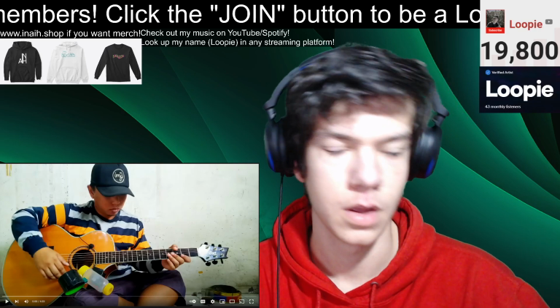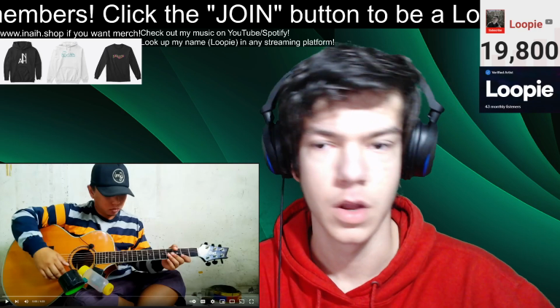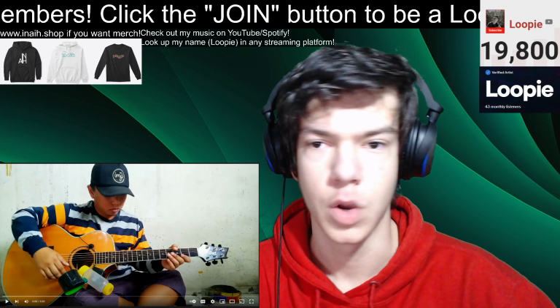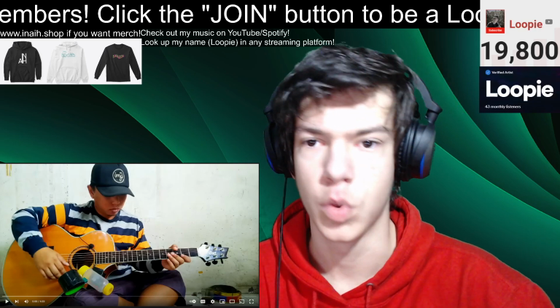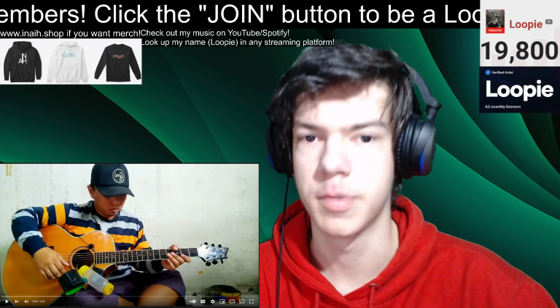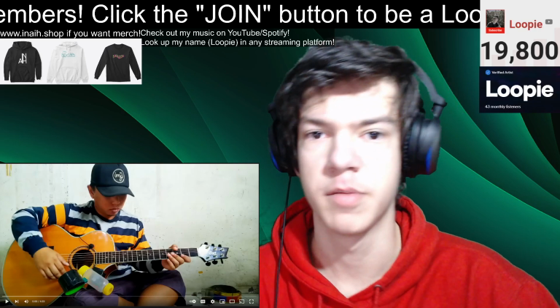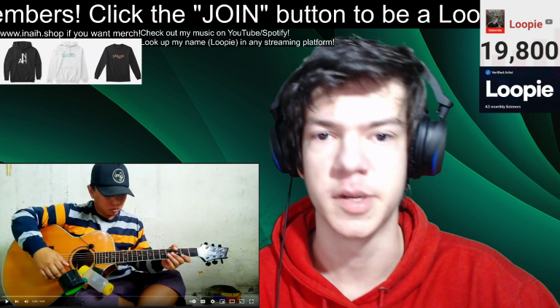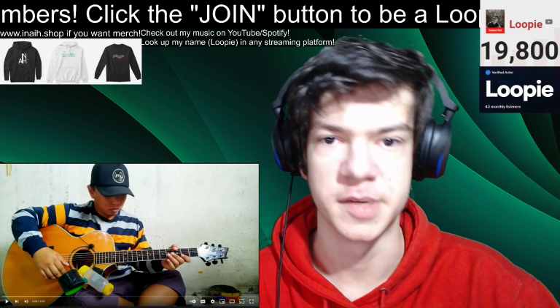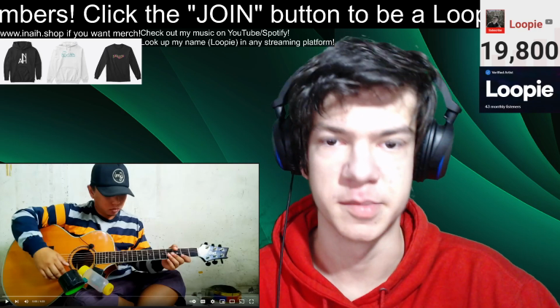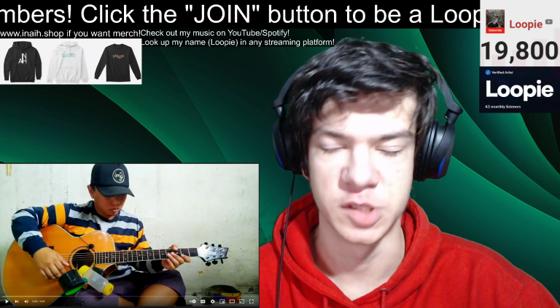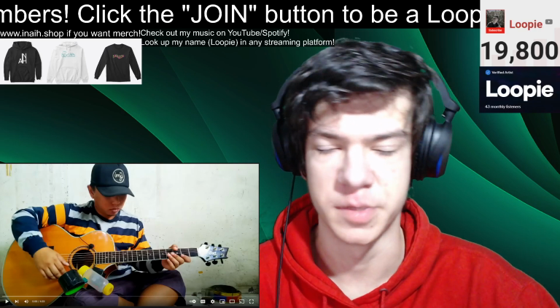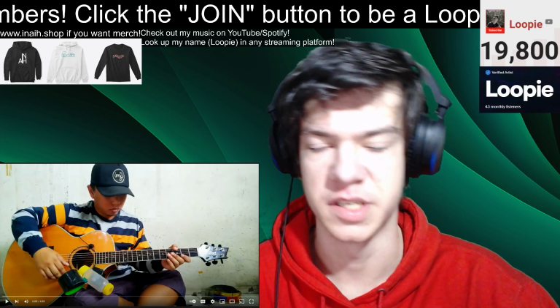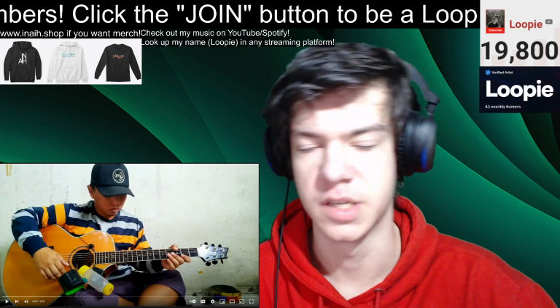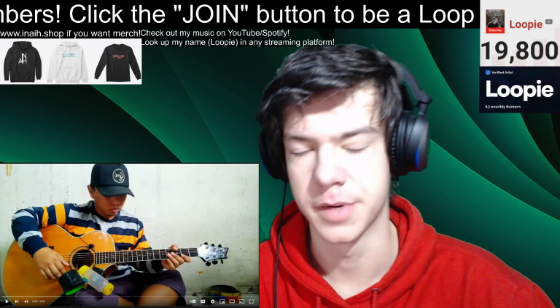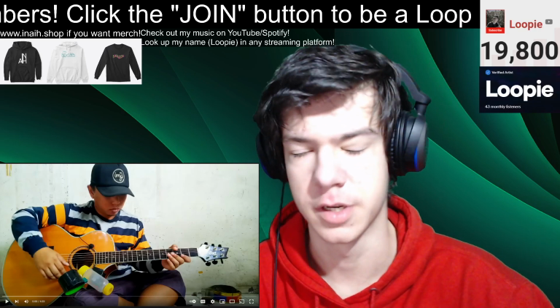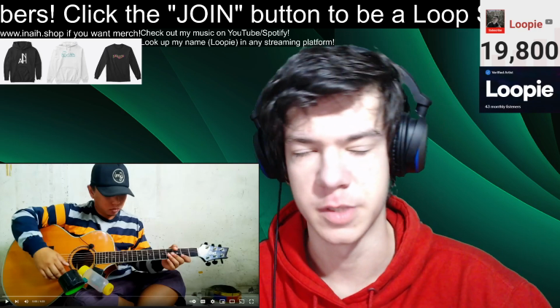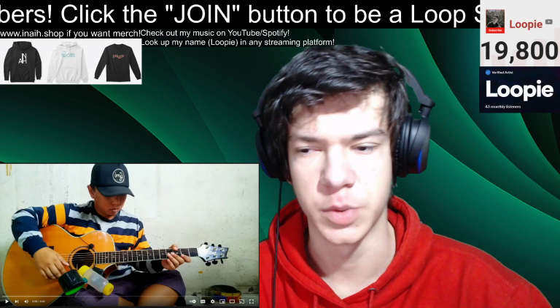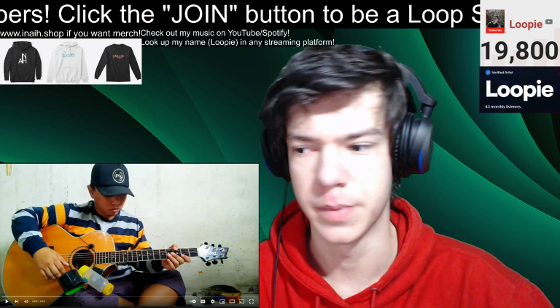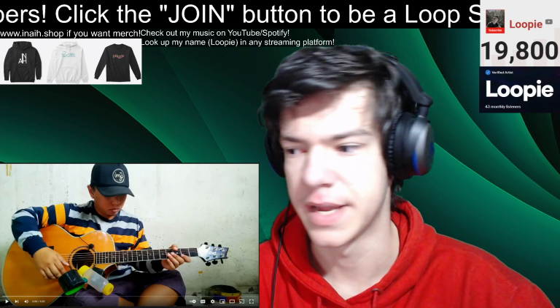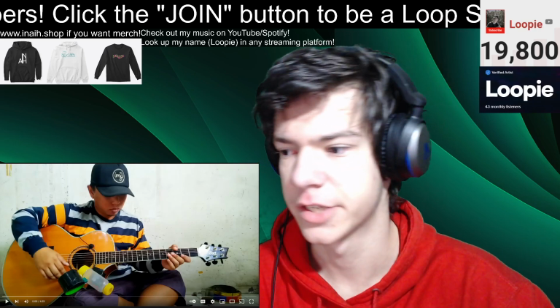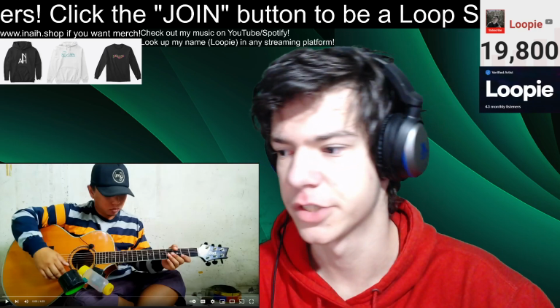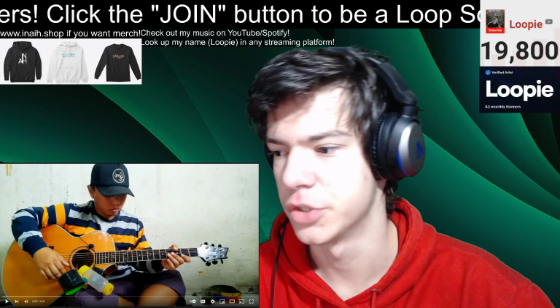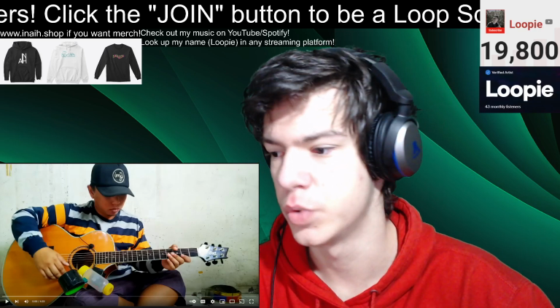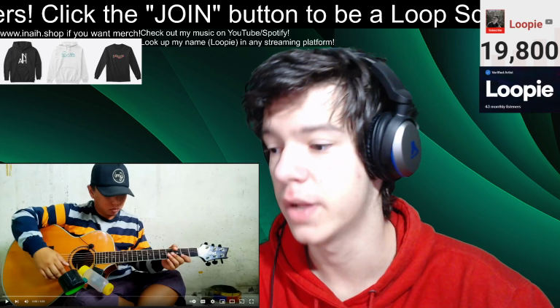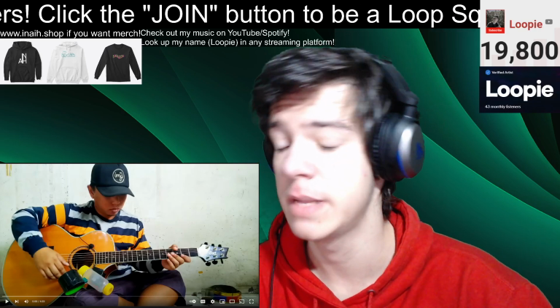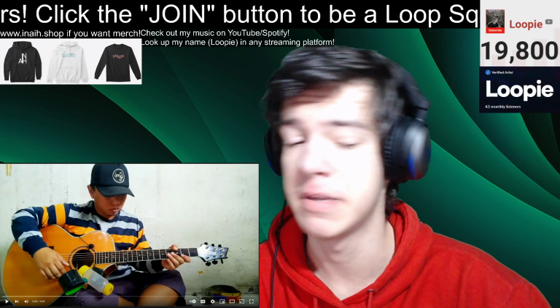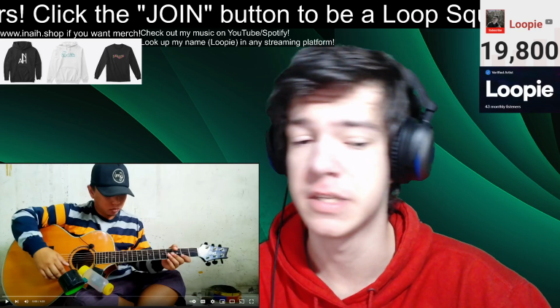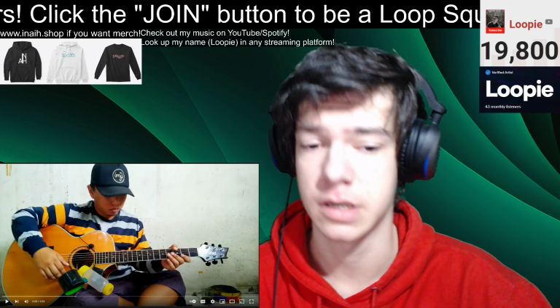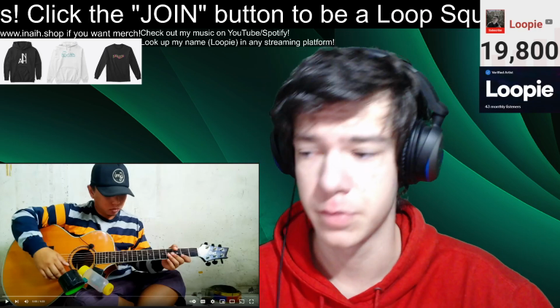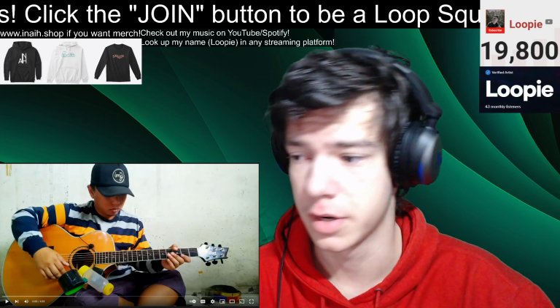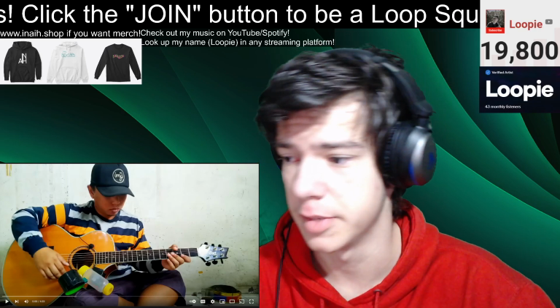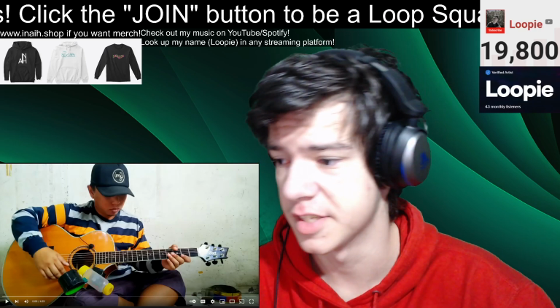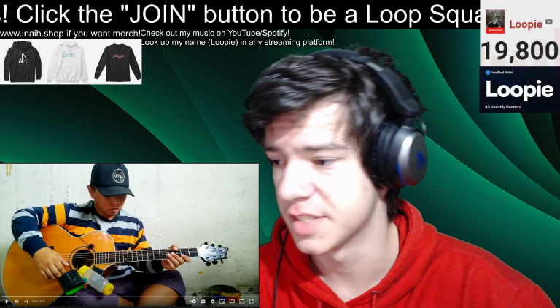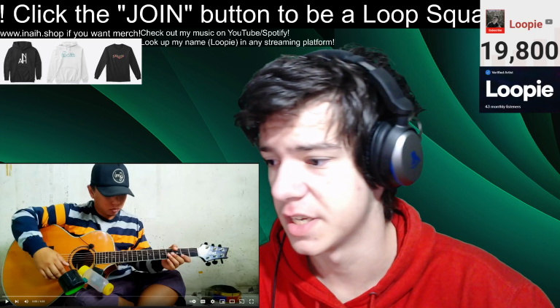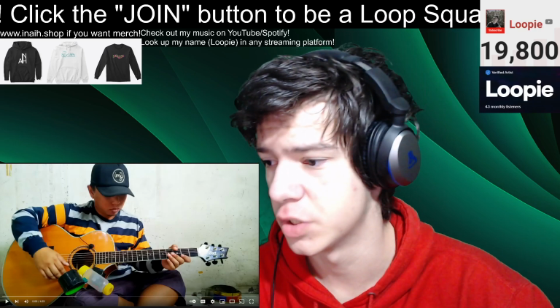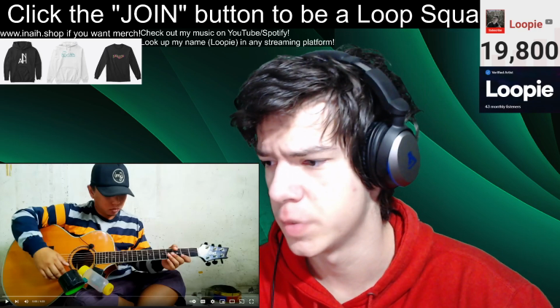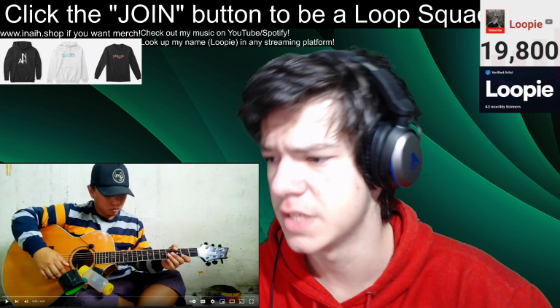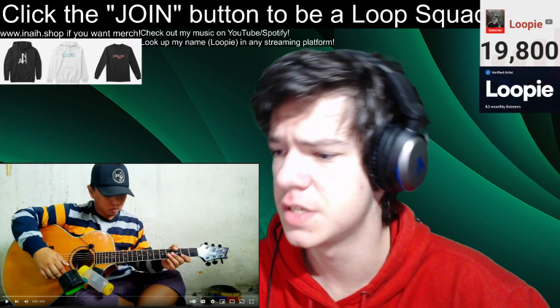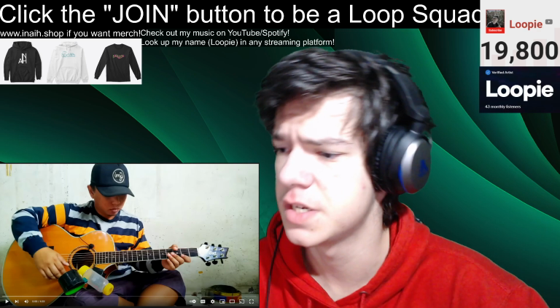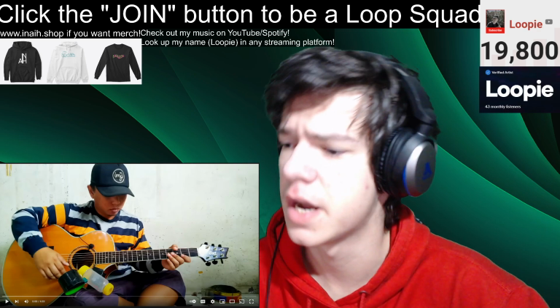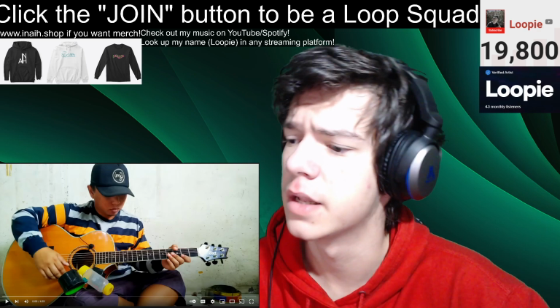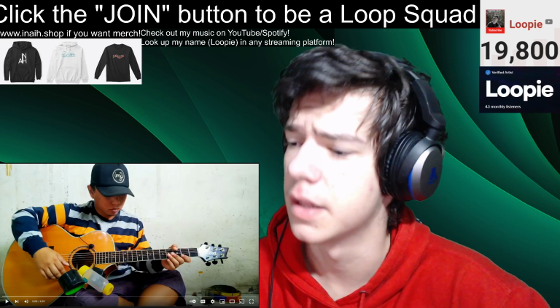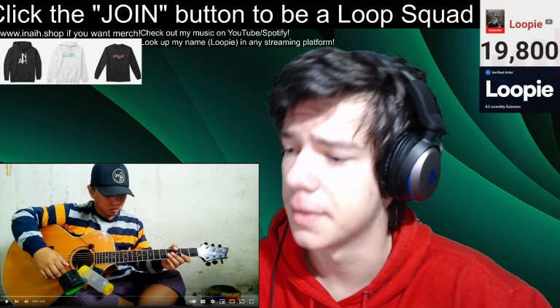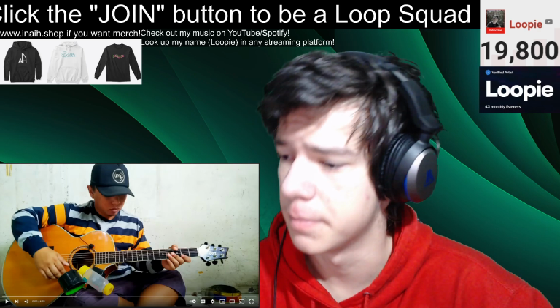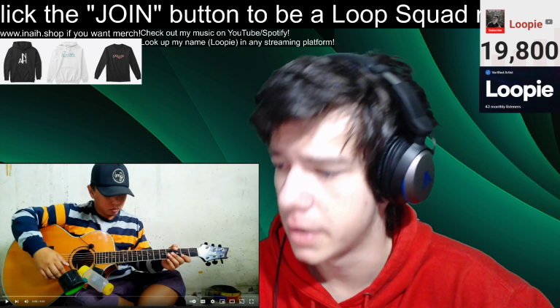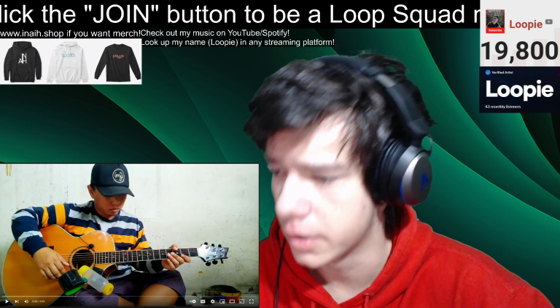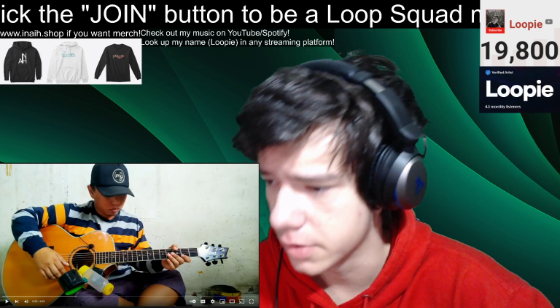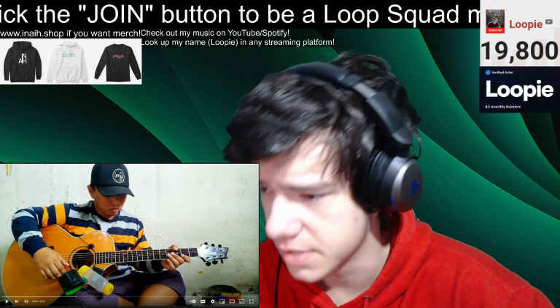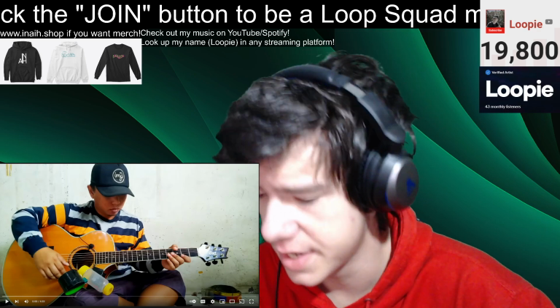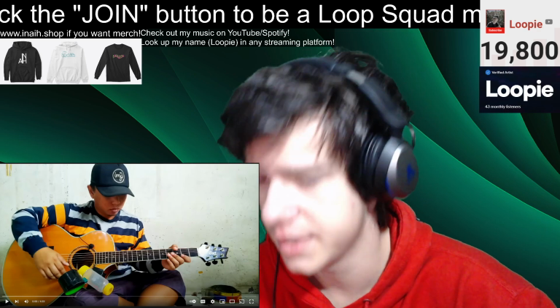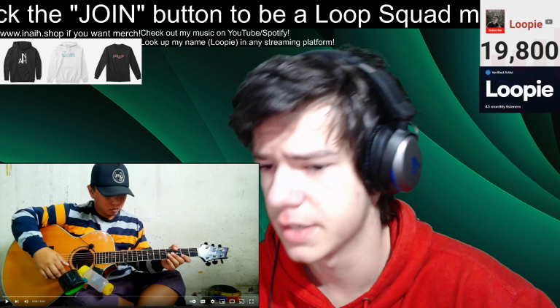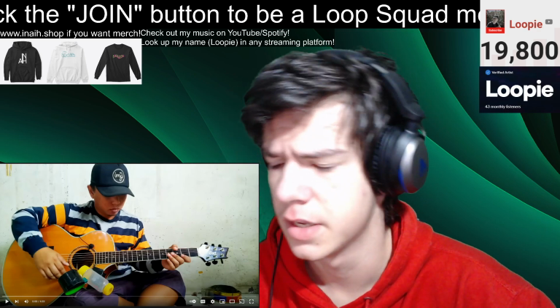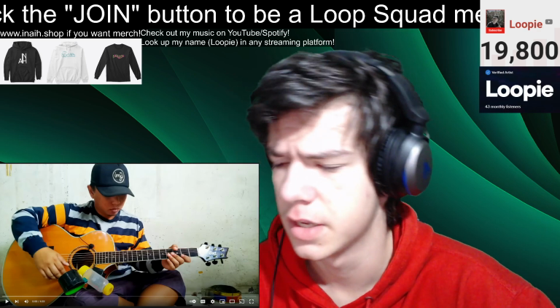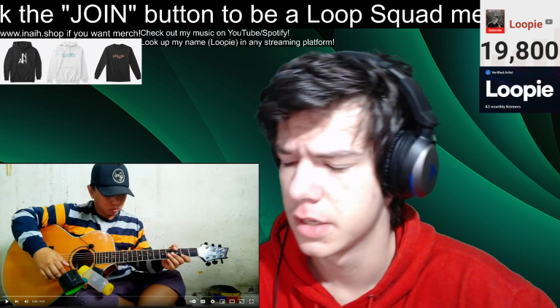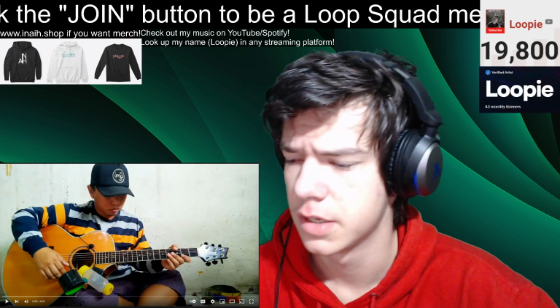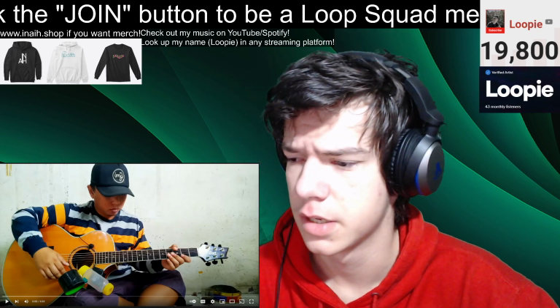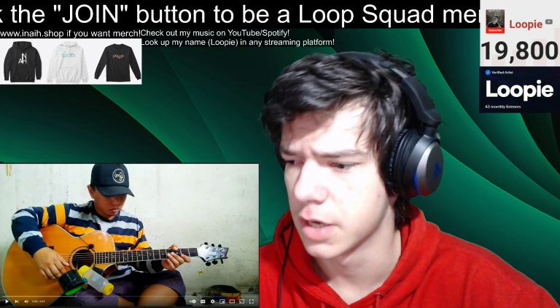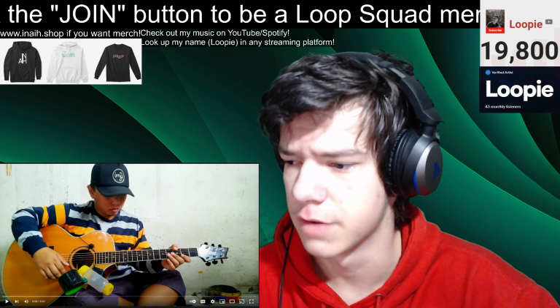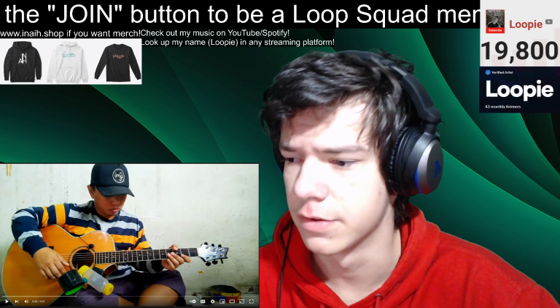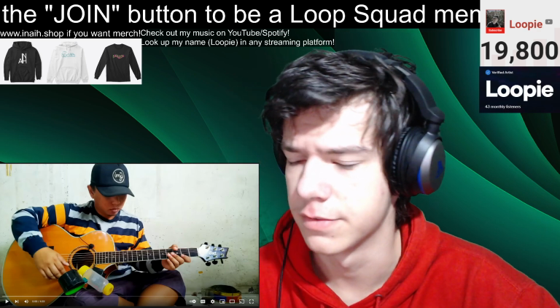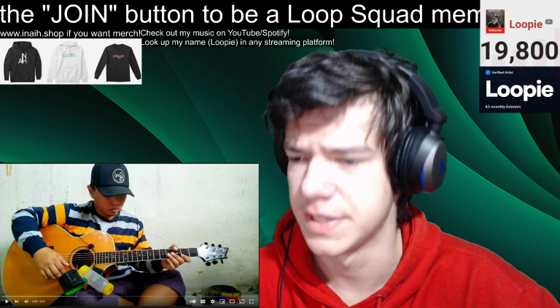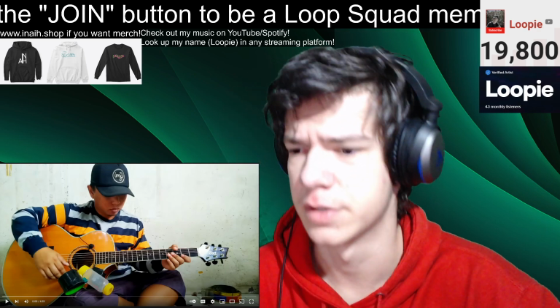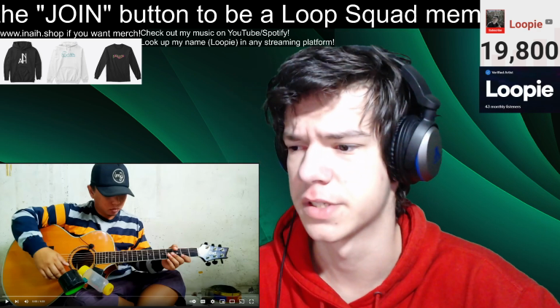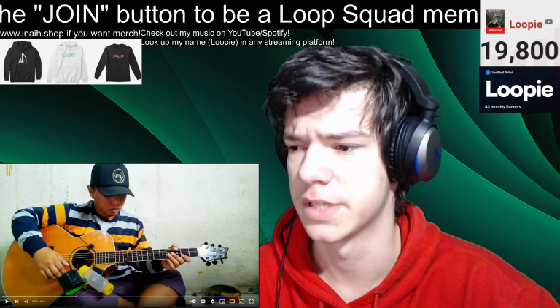What up everybody, my name is Lobby, and today we're going to be doing a reaction to Ali Bataa. We're going to be listening to Inshallah Maharsain cover Fingerstyle.